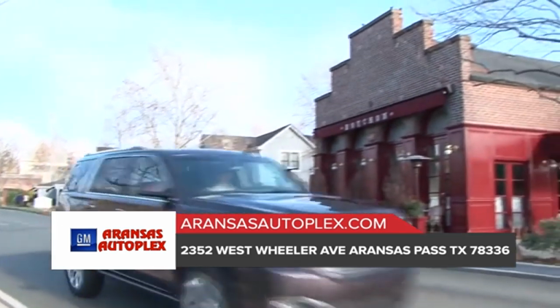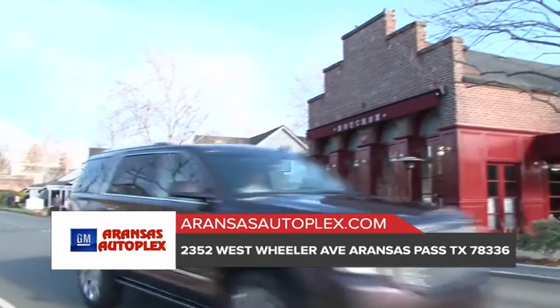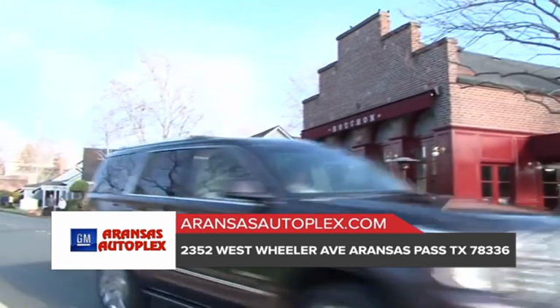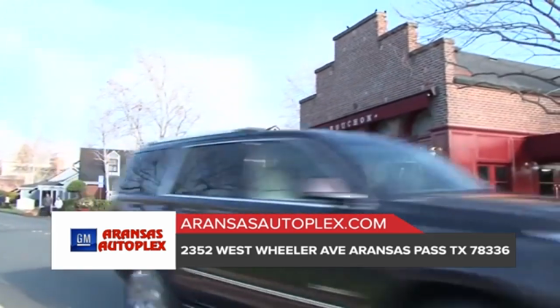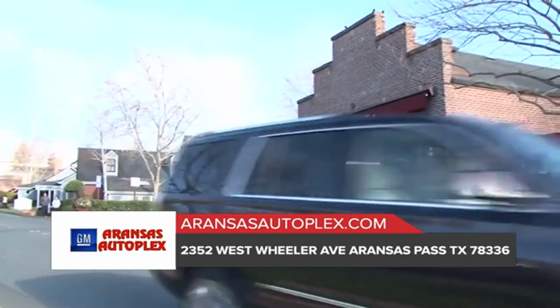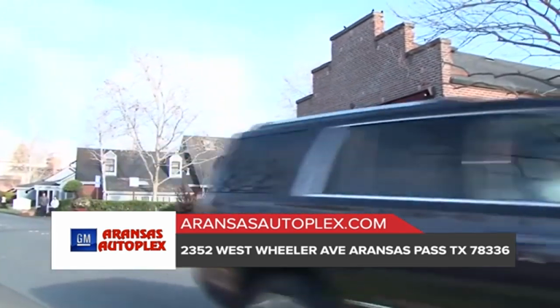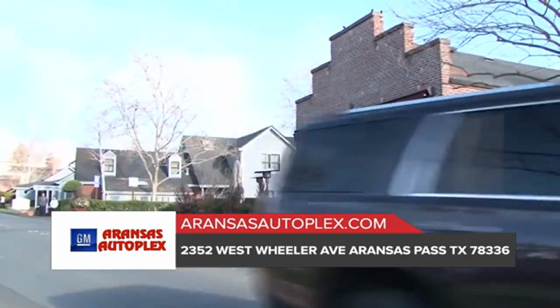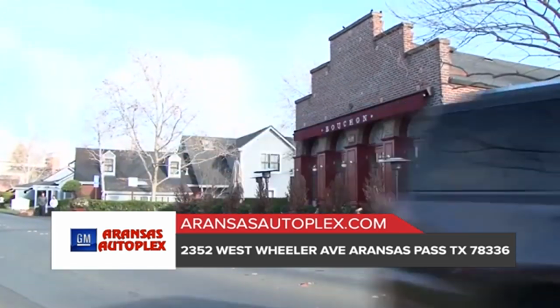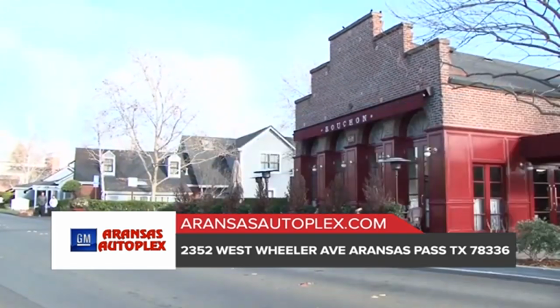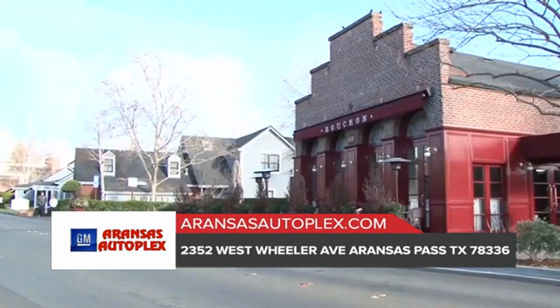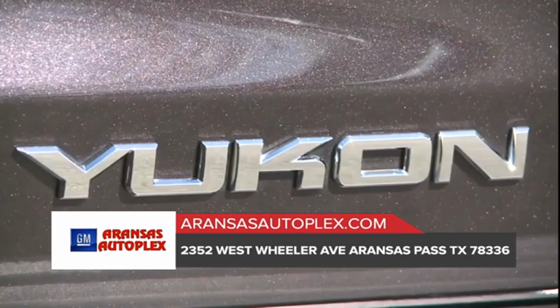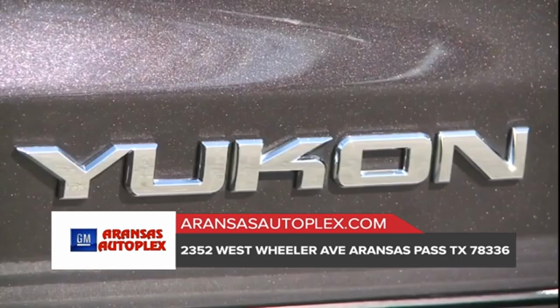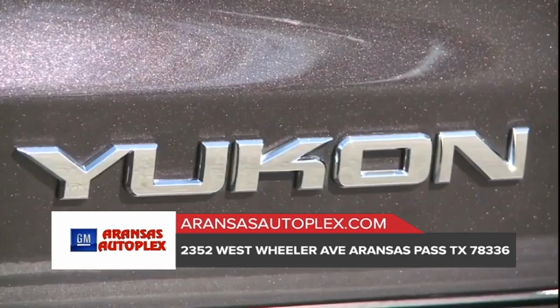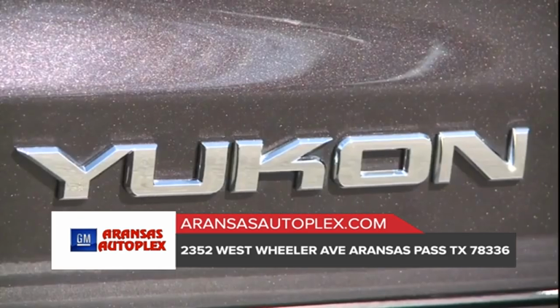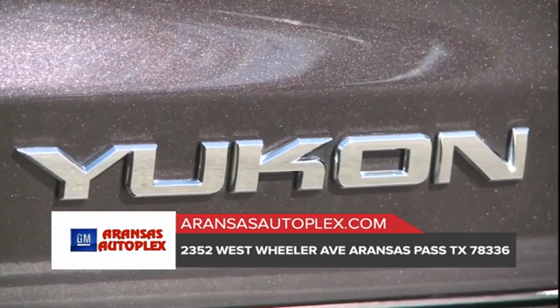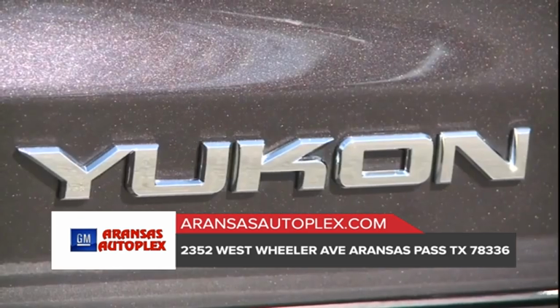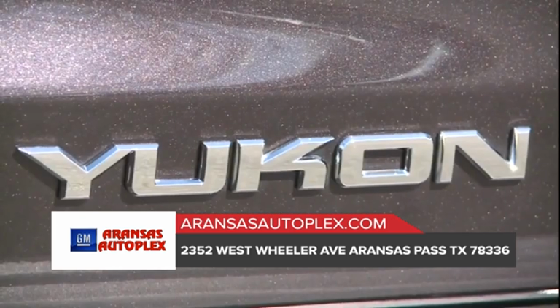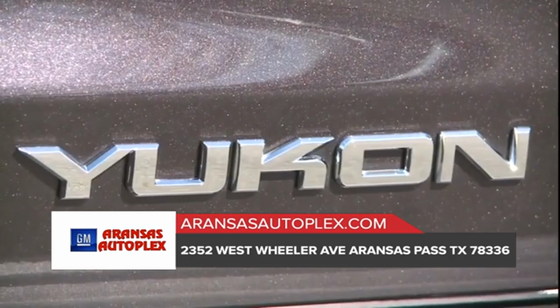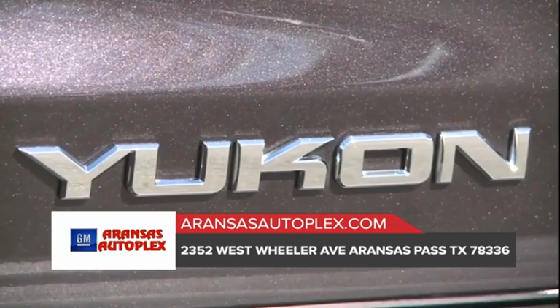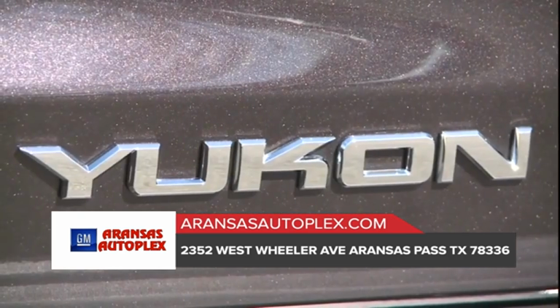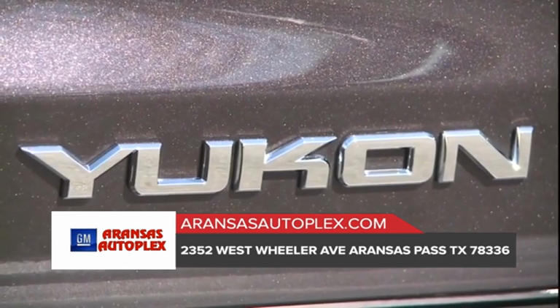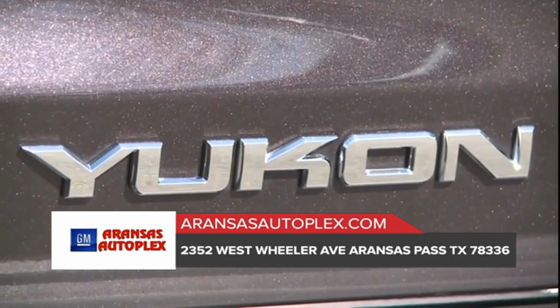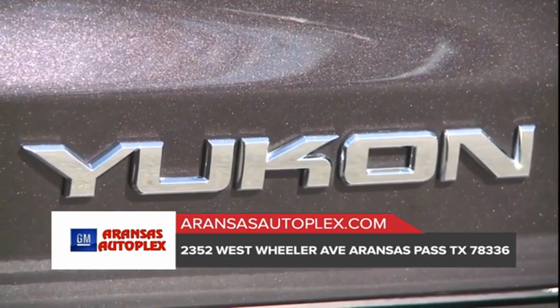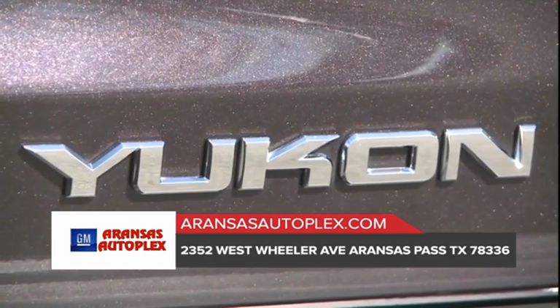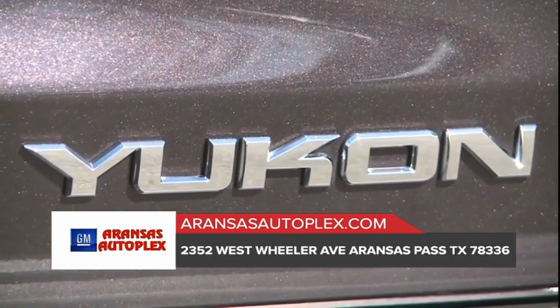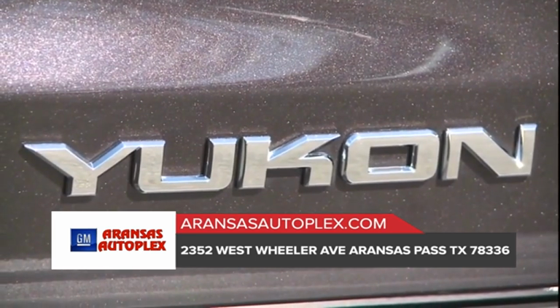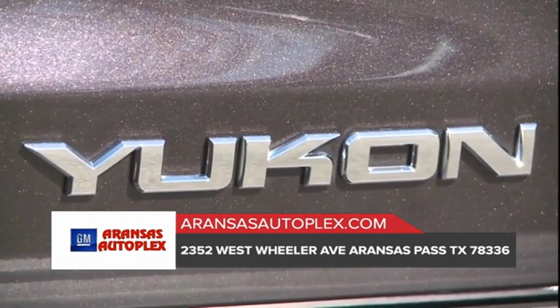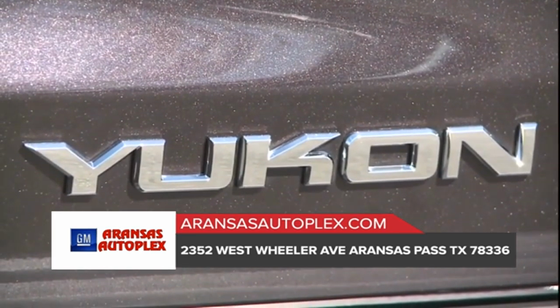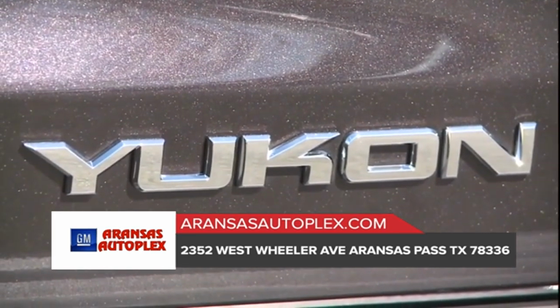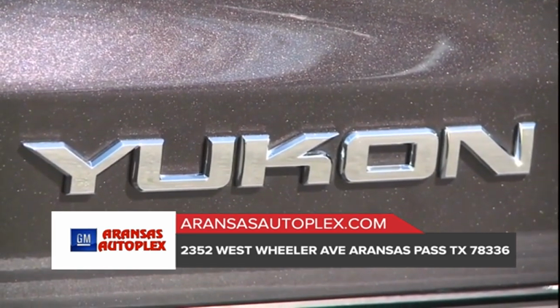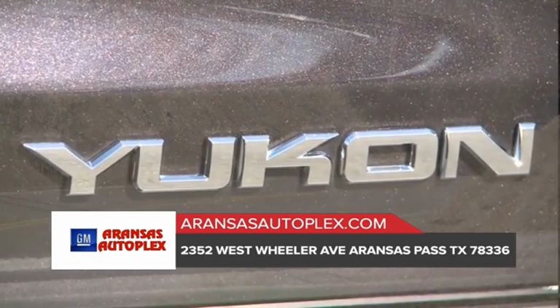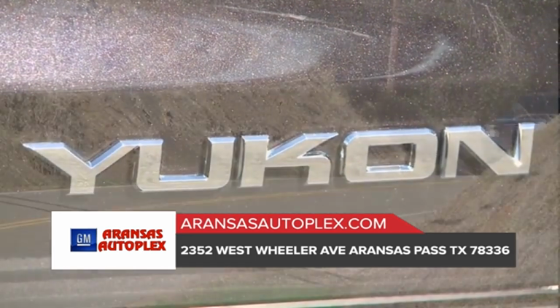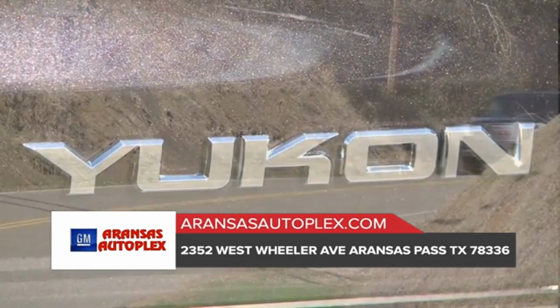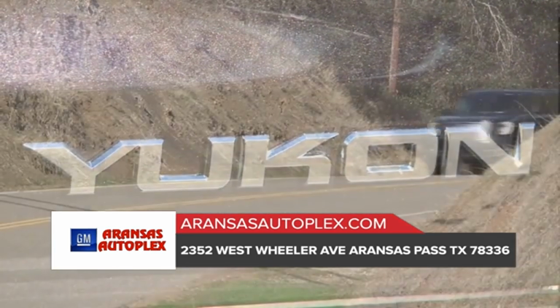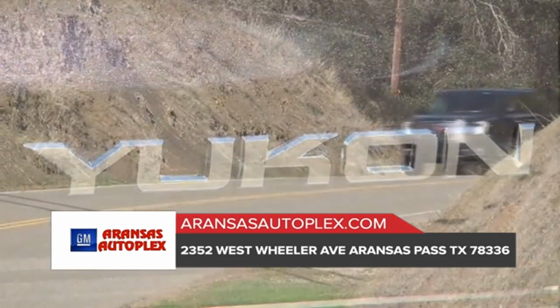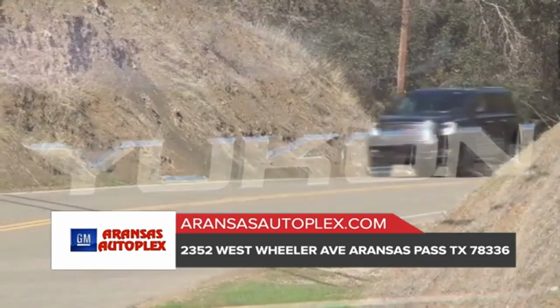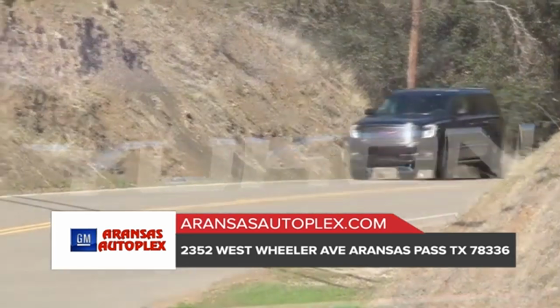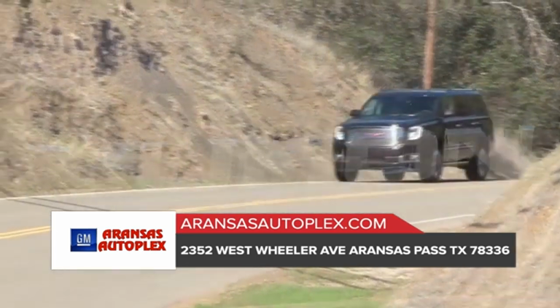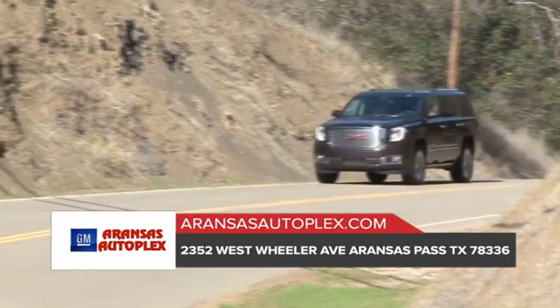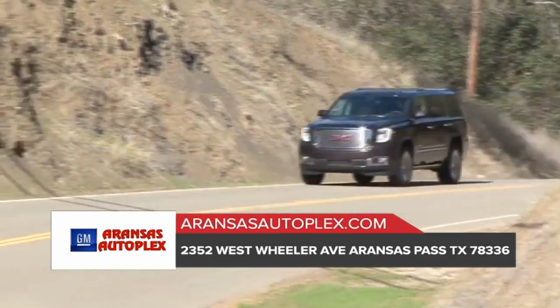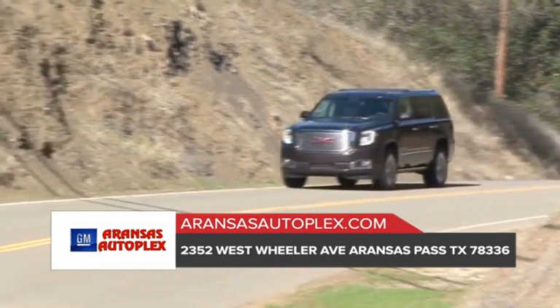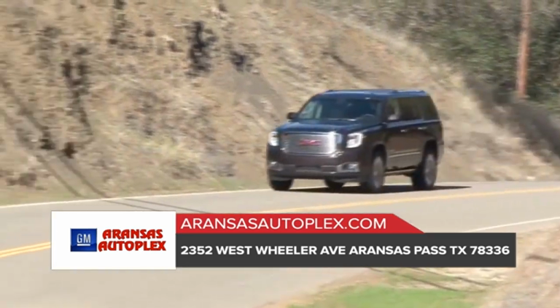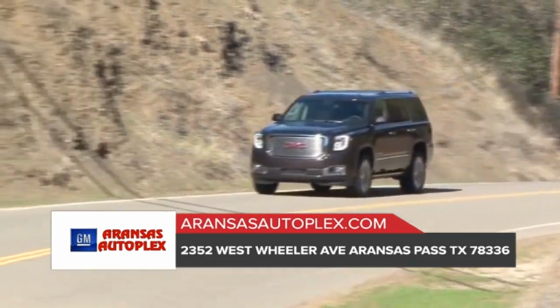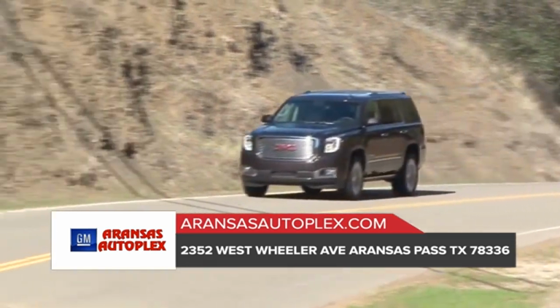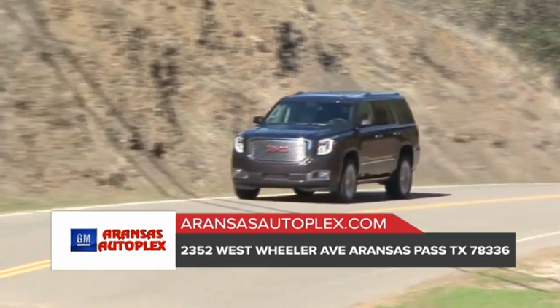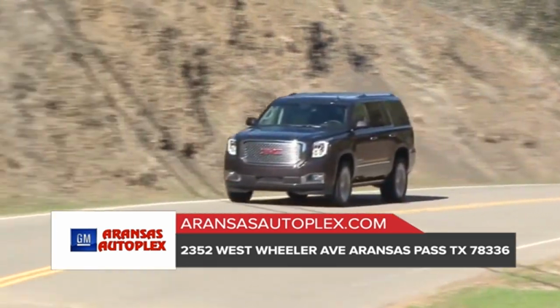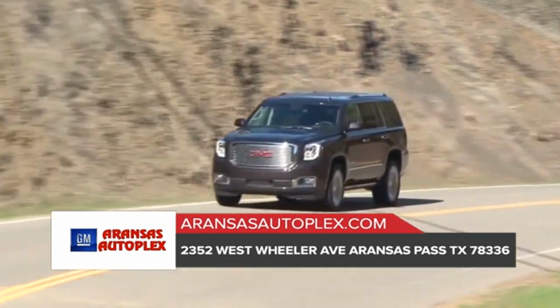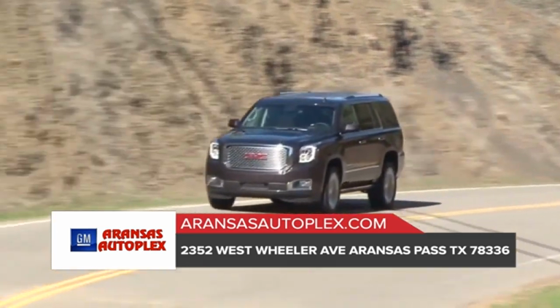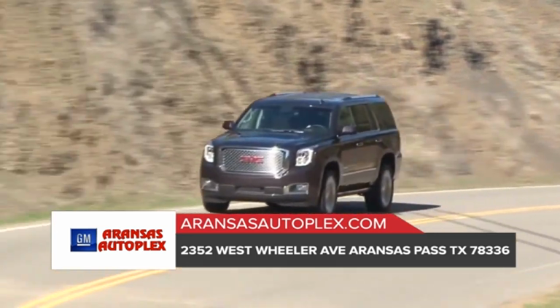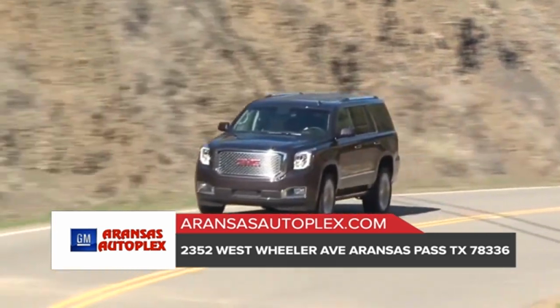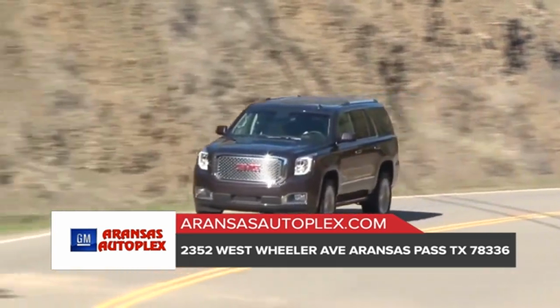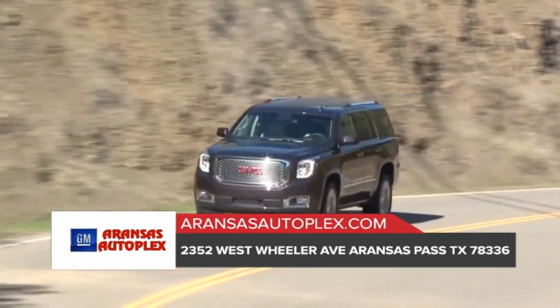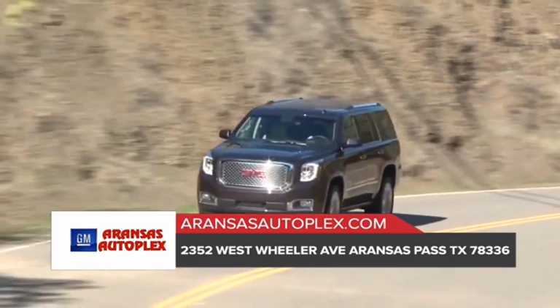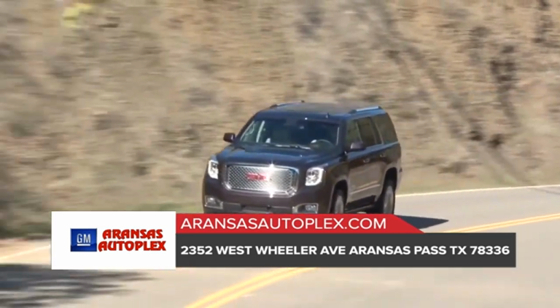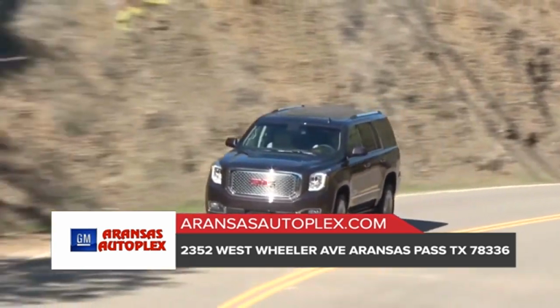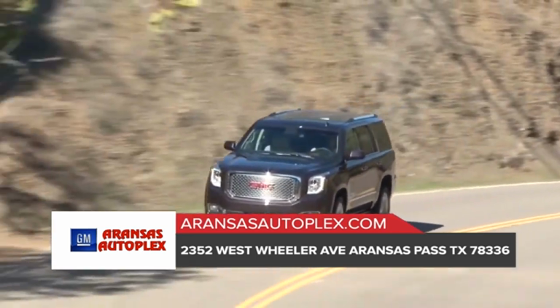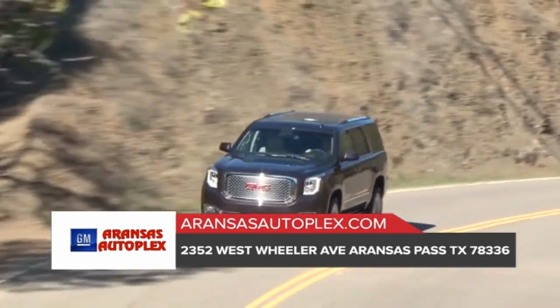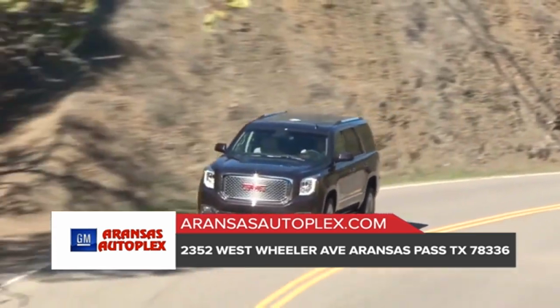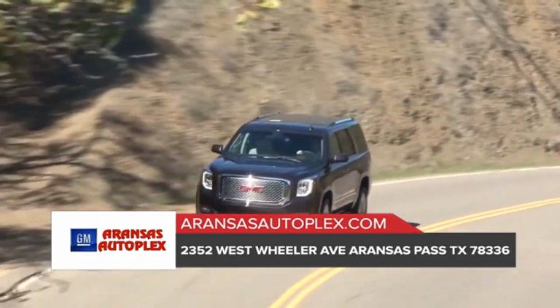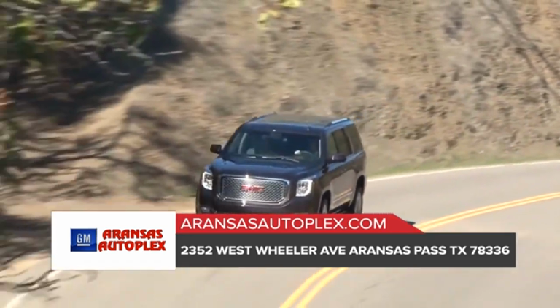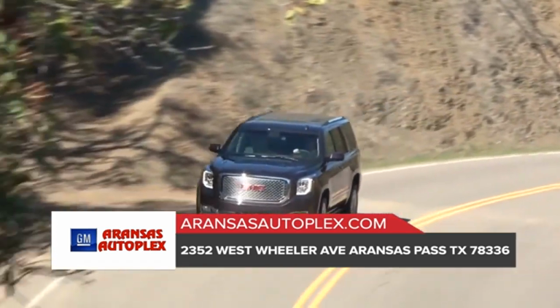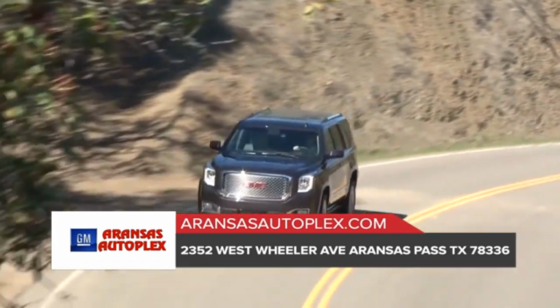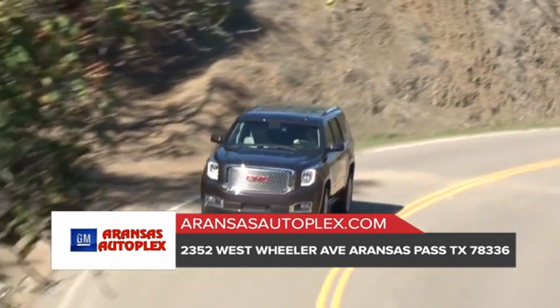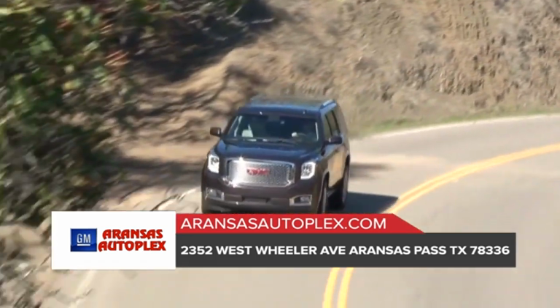Discover how the 2018 Yukon full-size SUV makes a powerful impression with its confident lines and aerodynamic proportions.